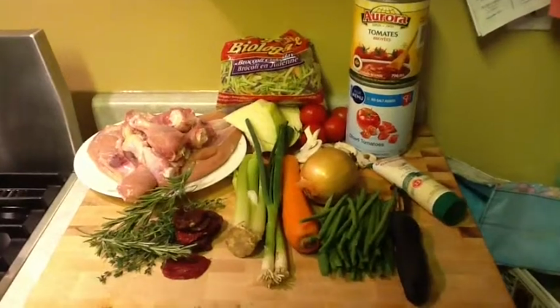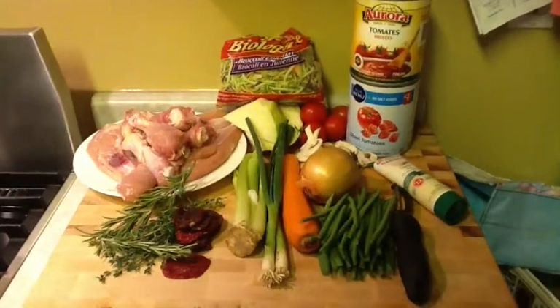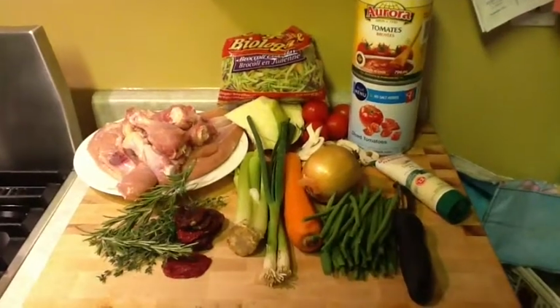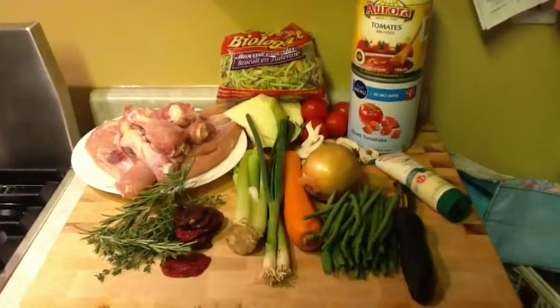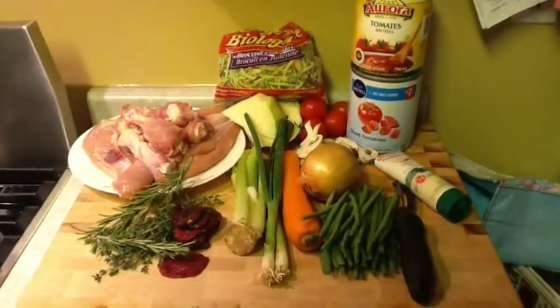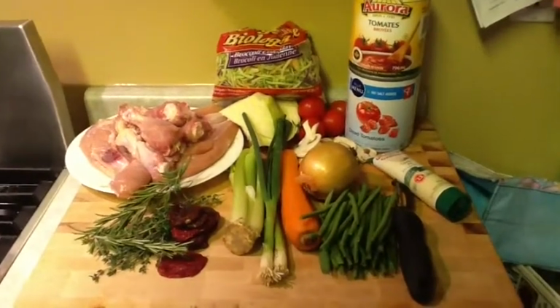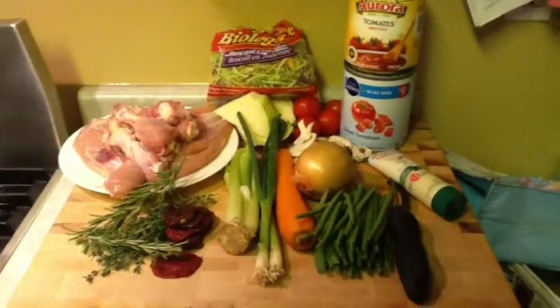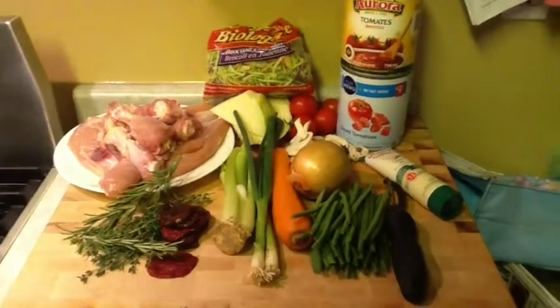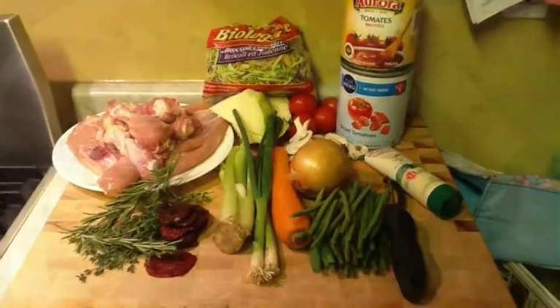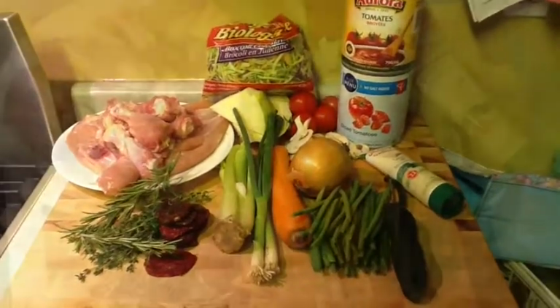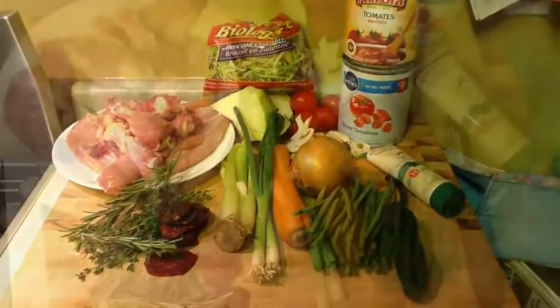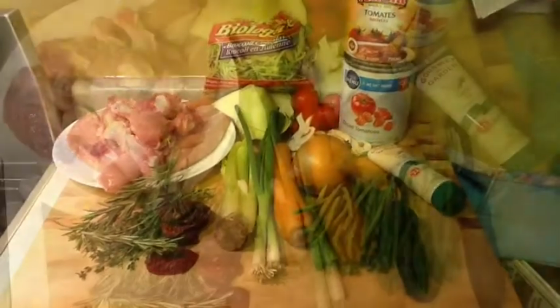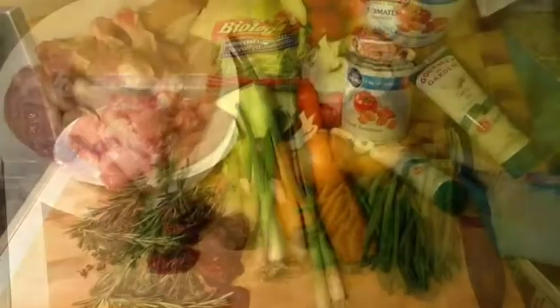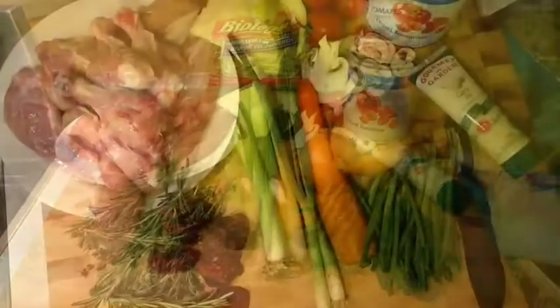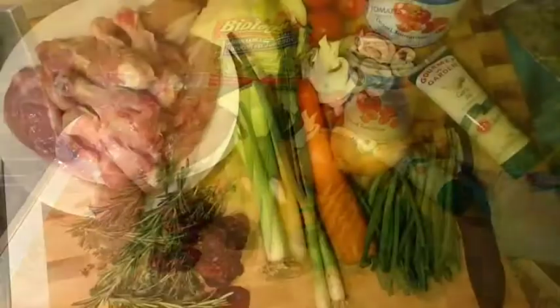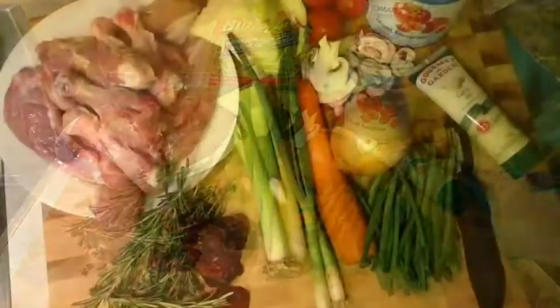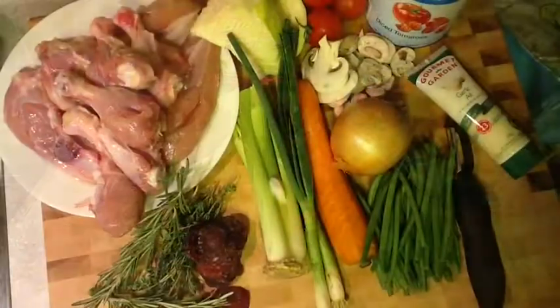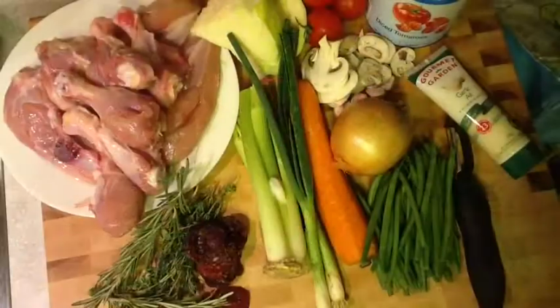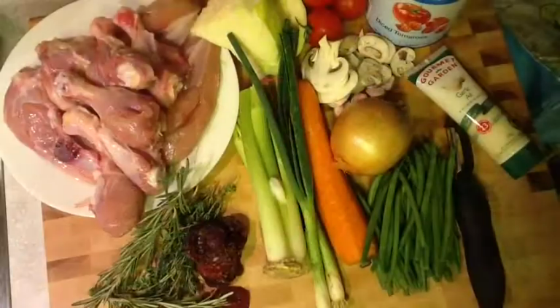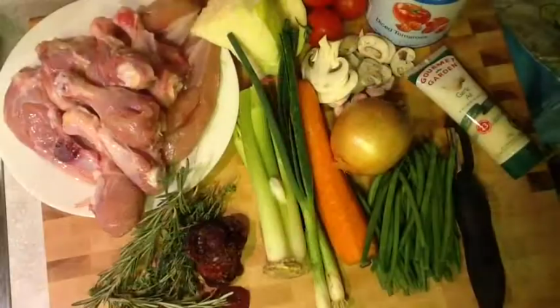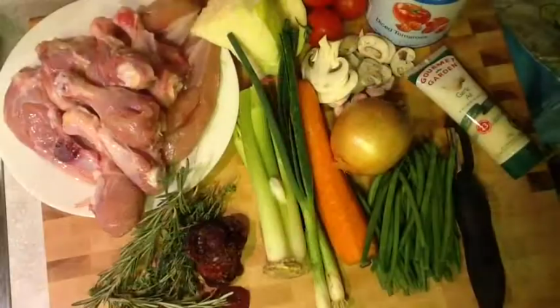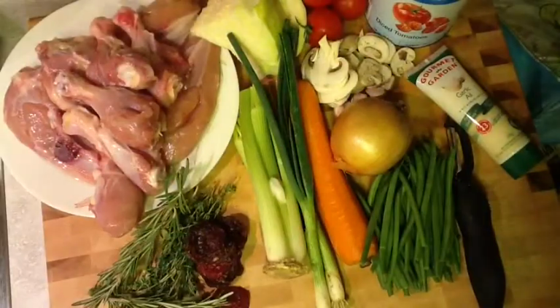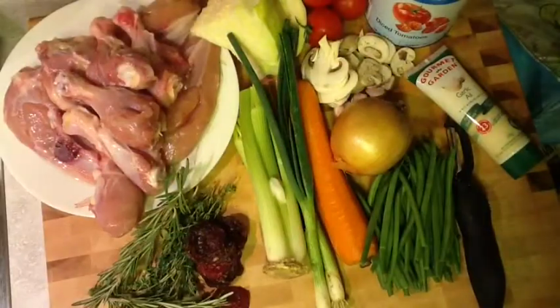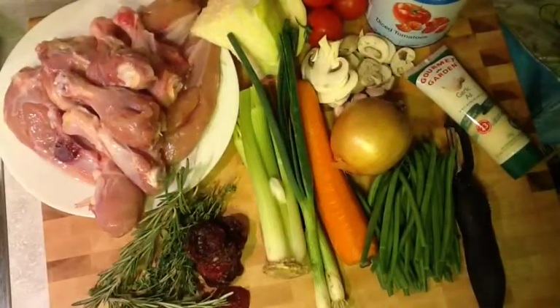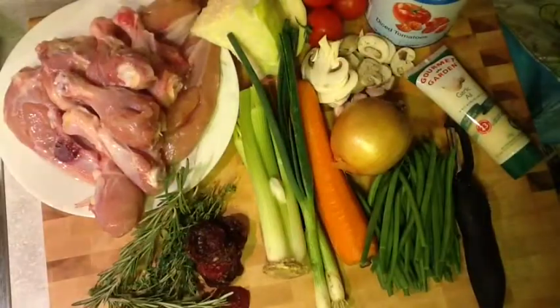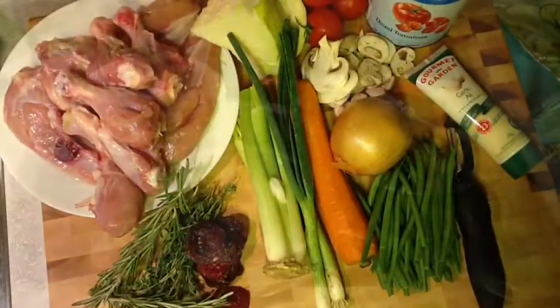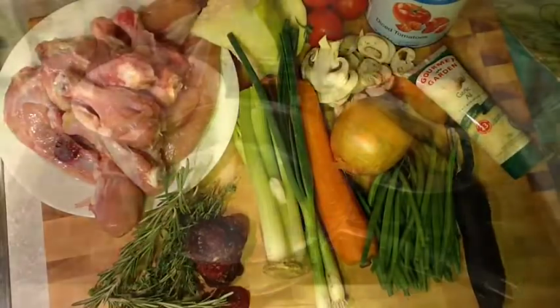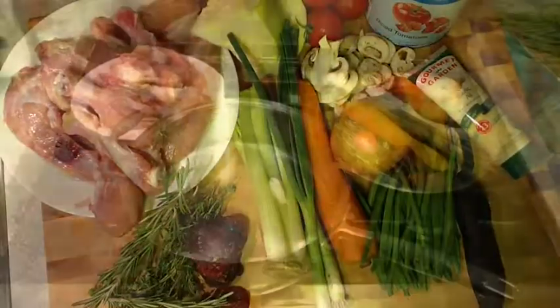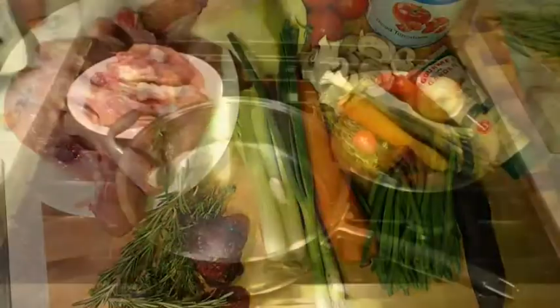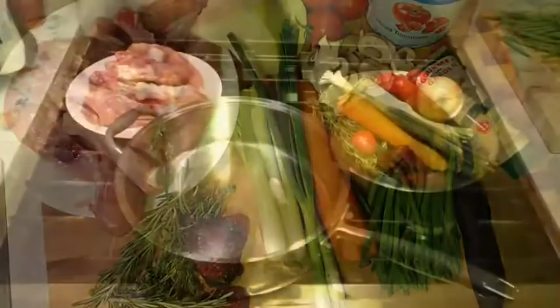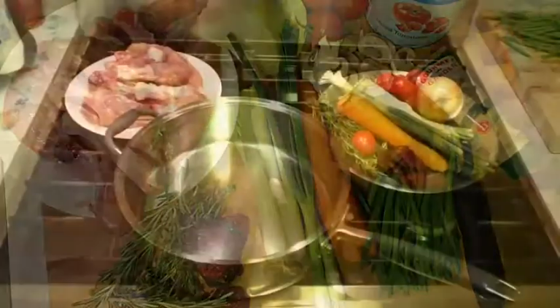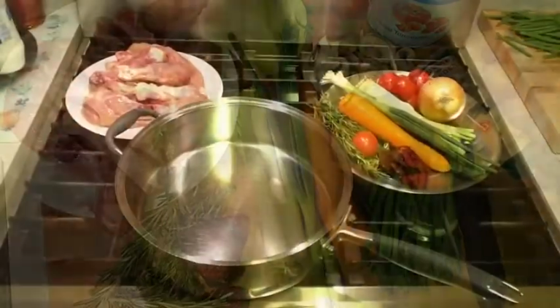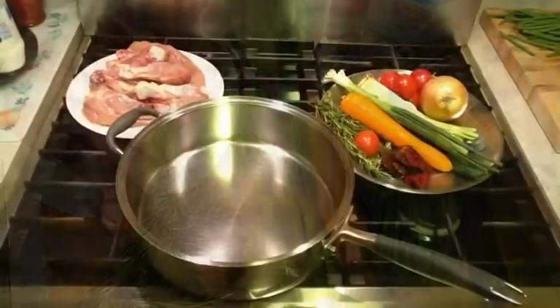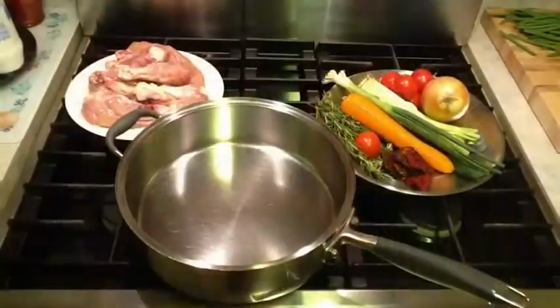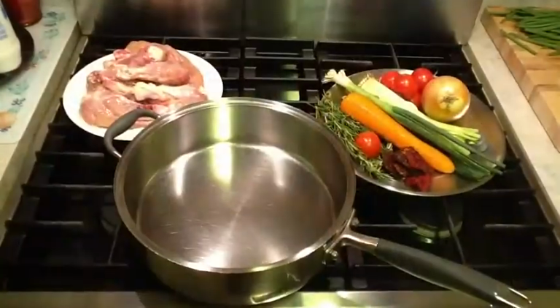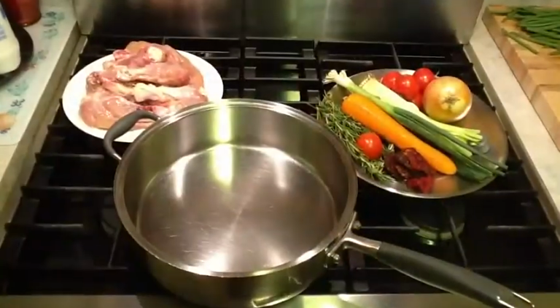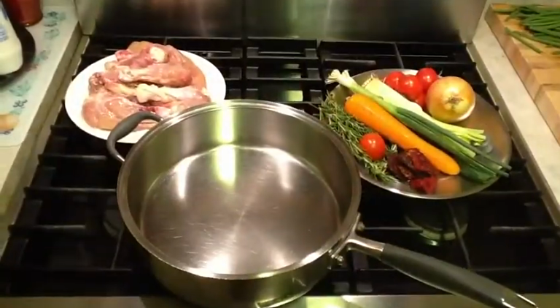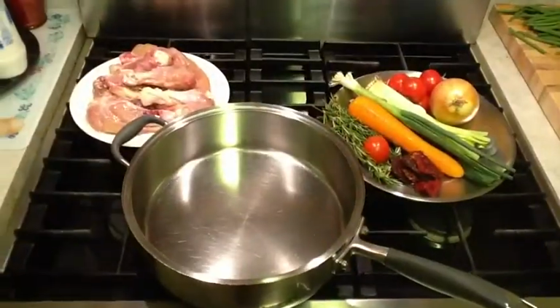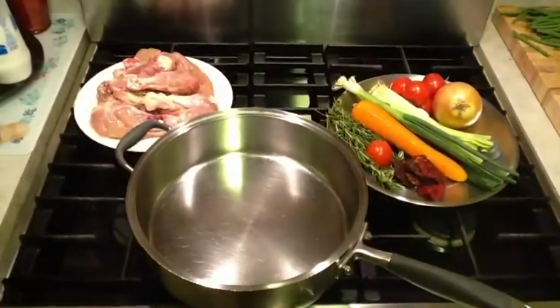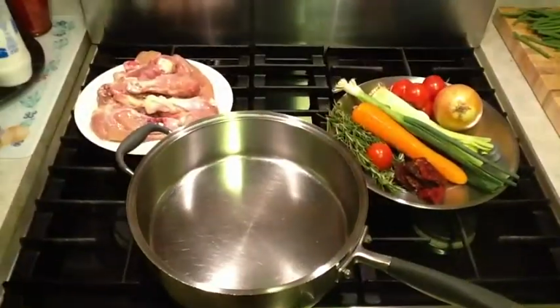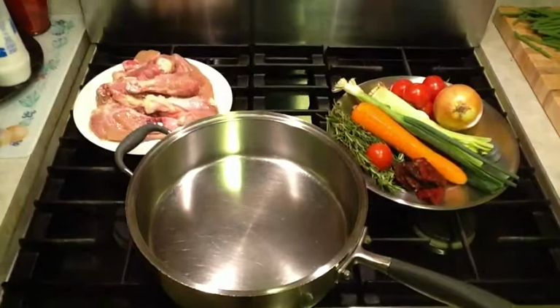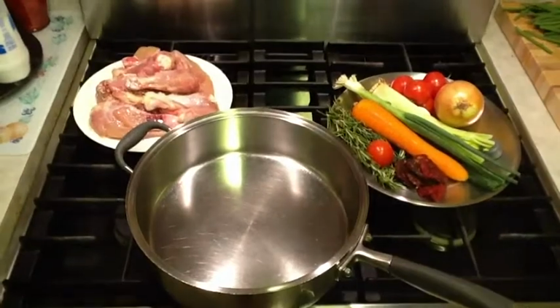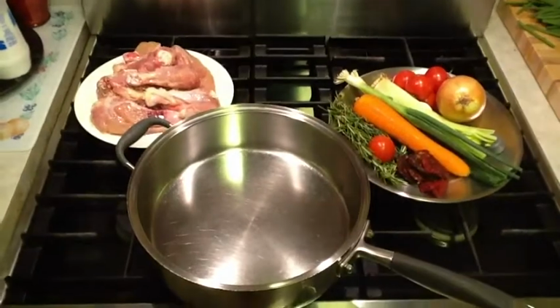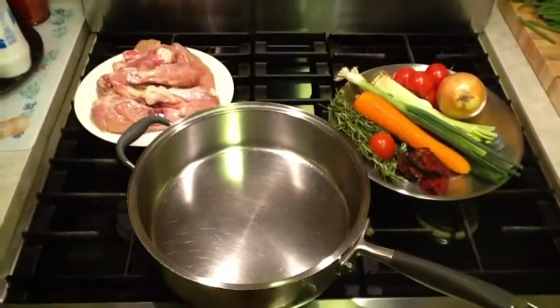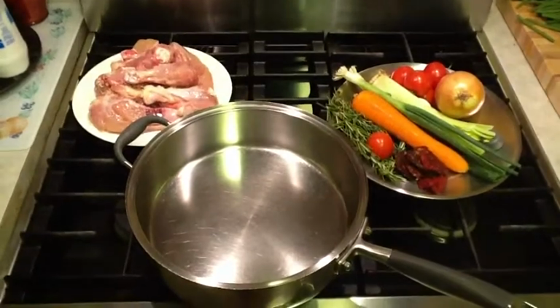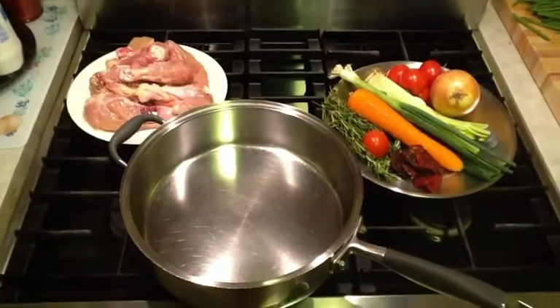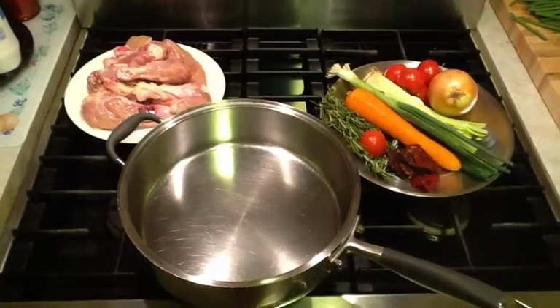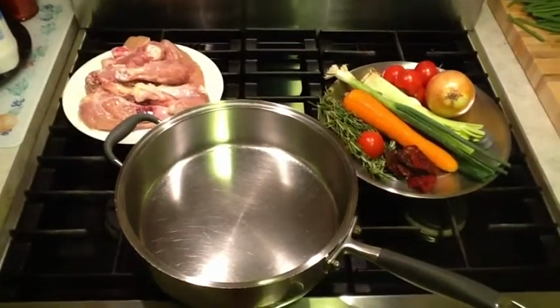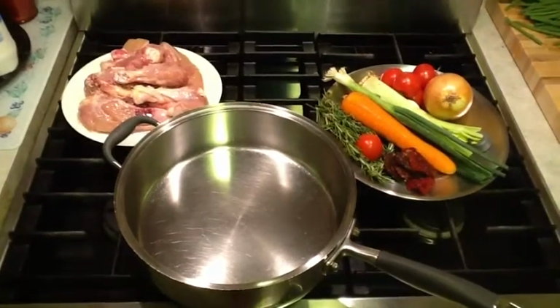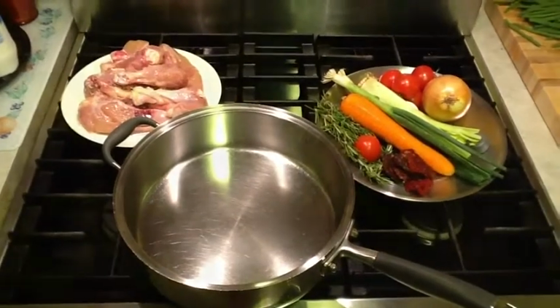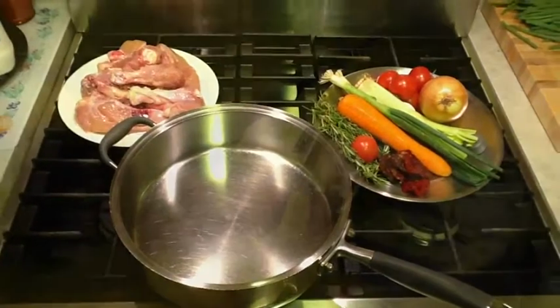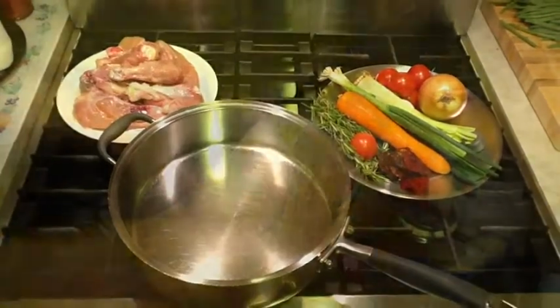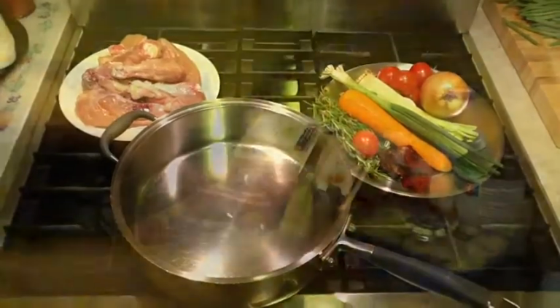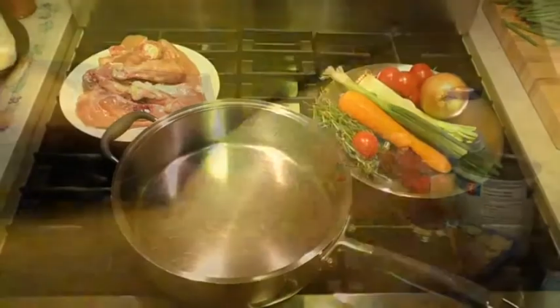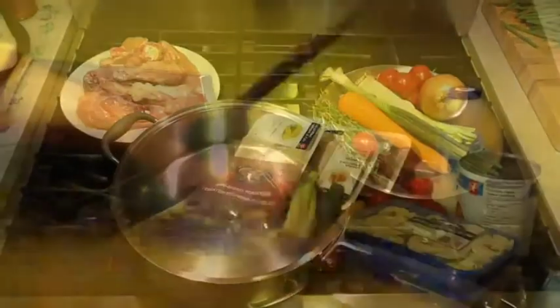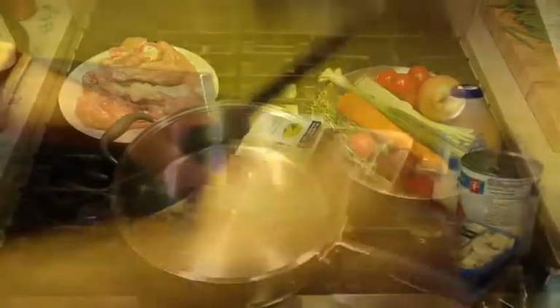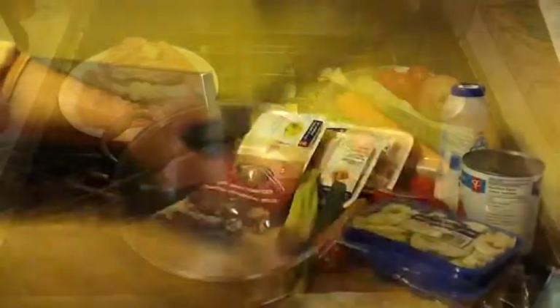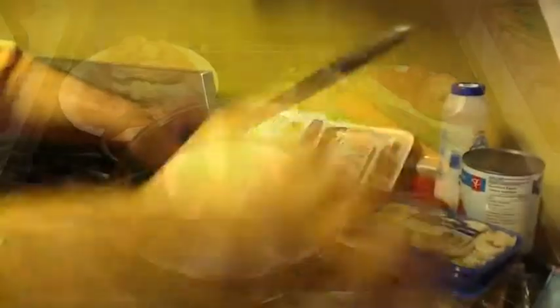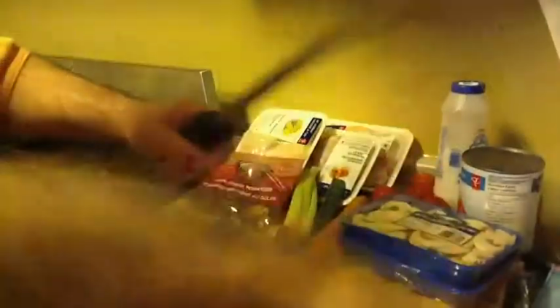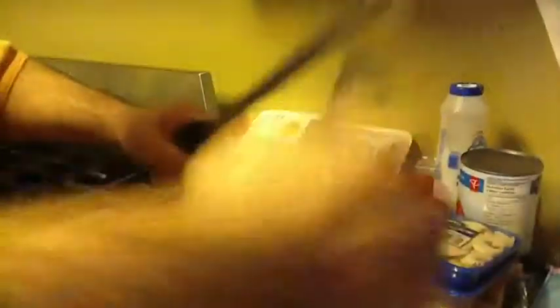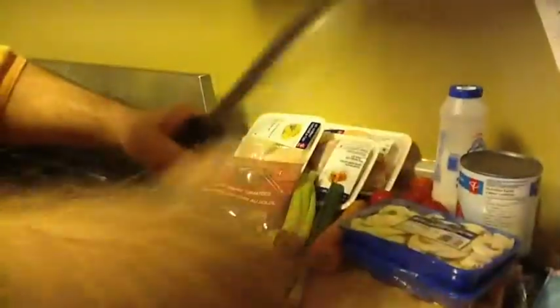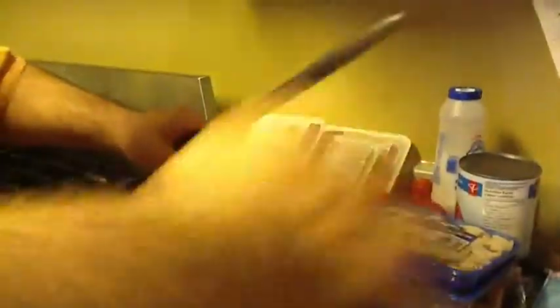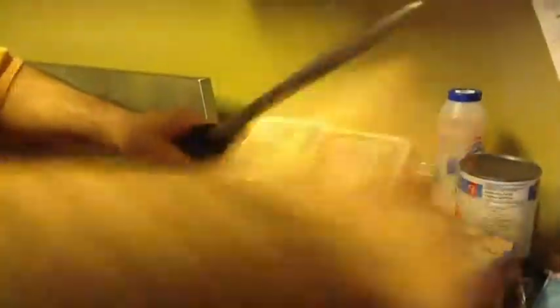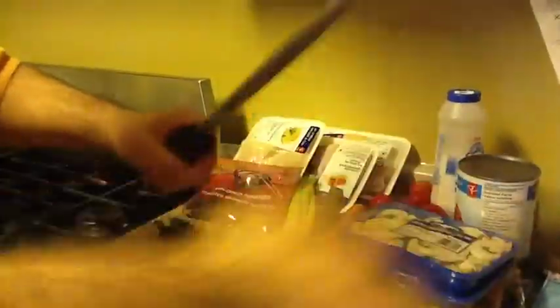We got chicken cacciatore tonight with rice pilaf and Caesar salad. So these are the ingredients we're going to use.